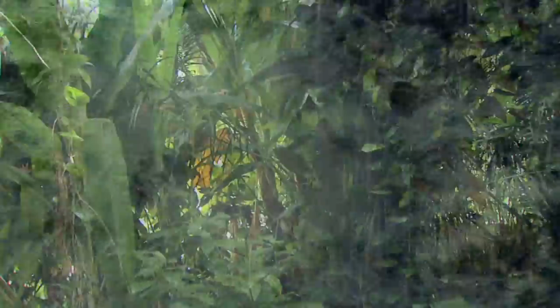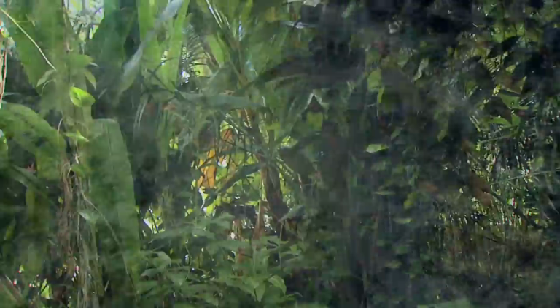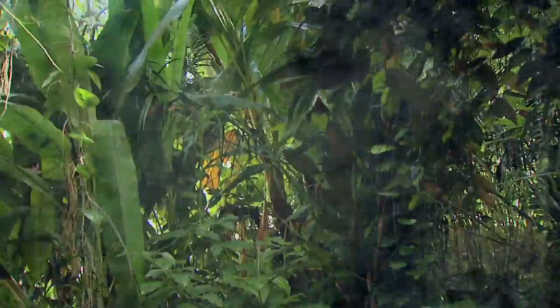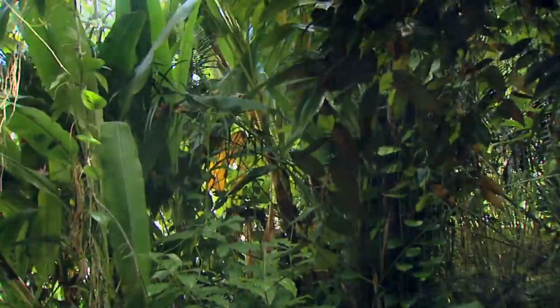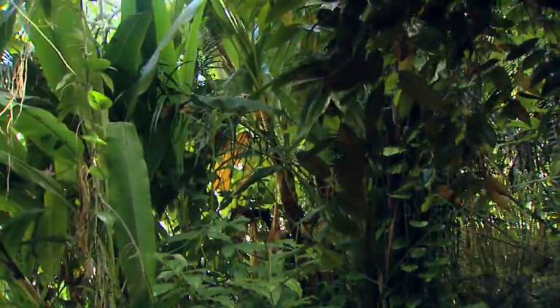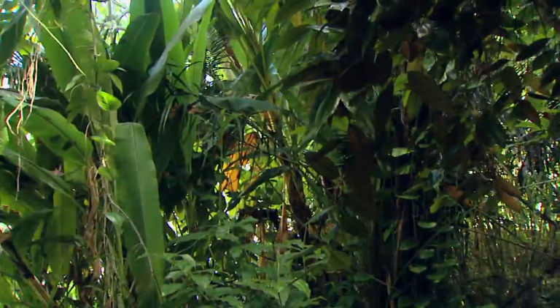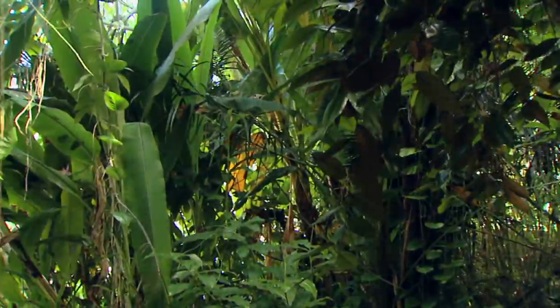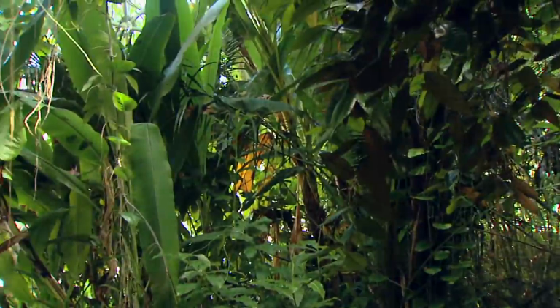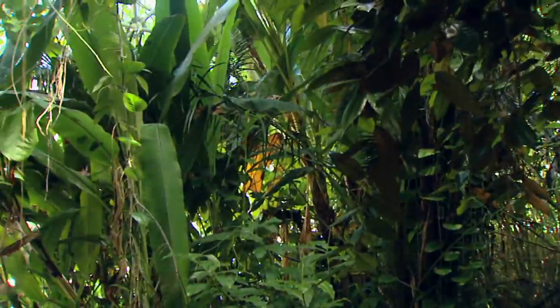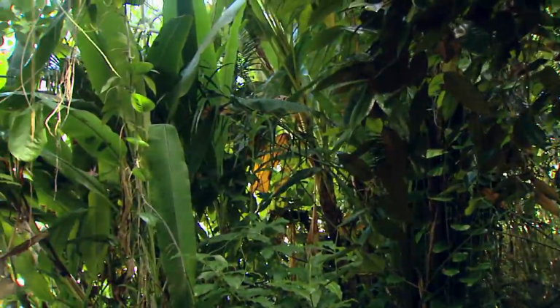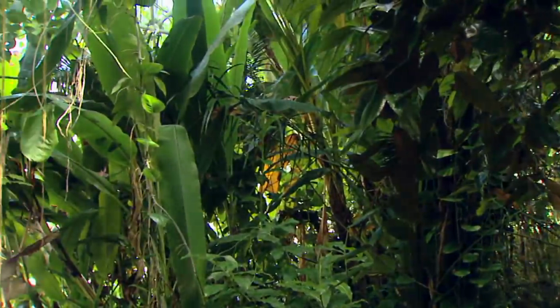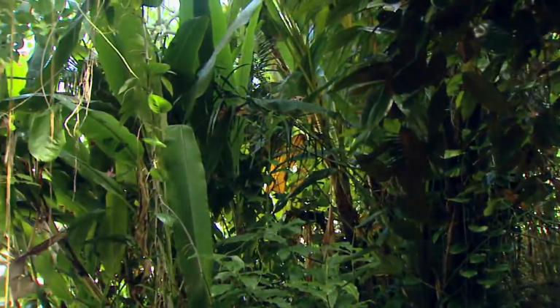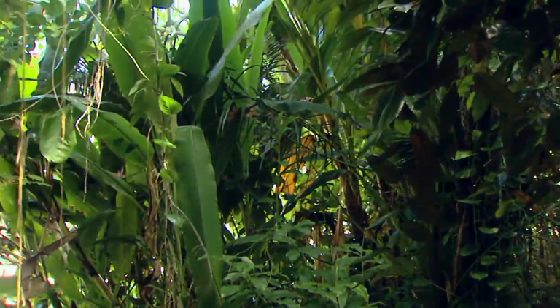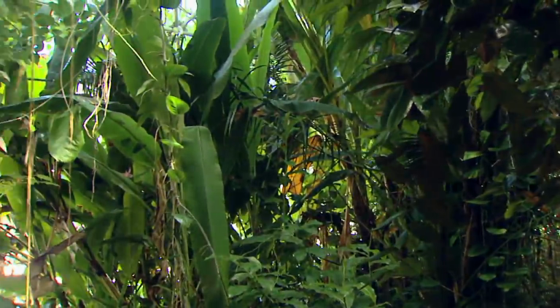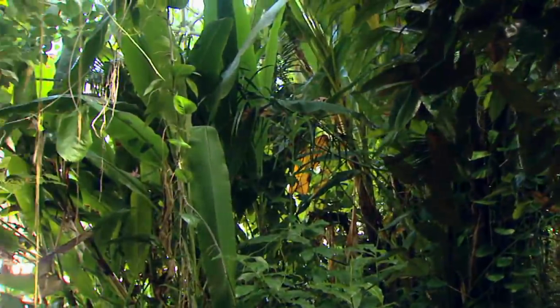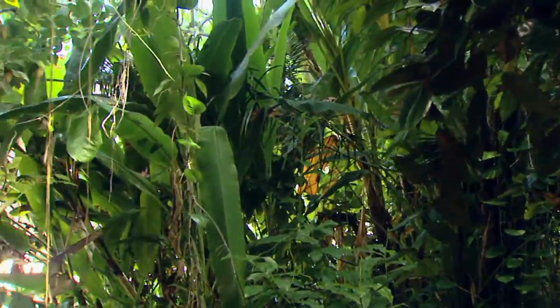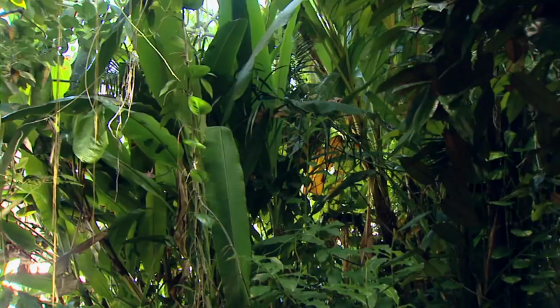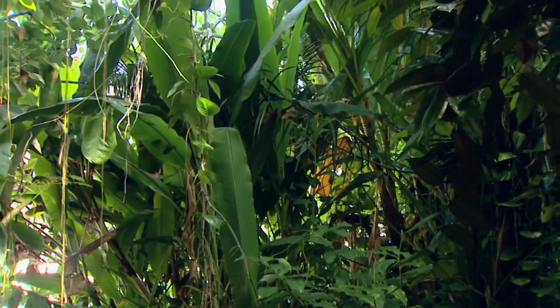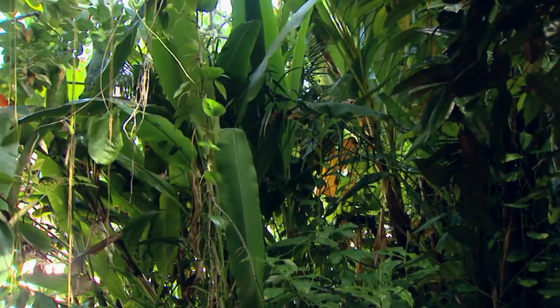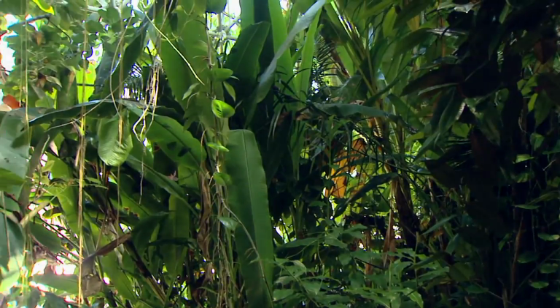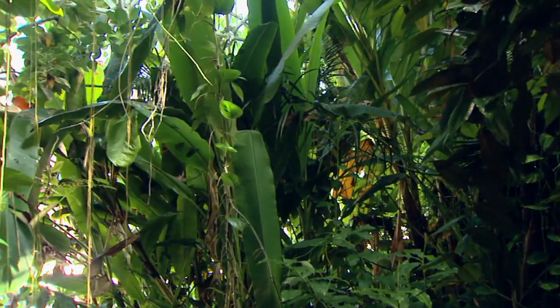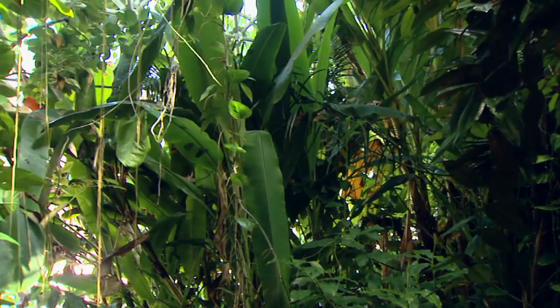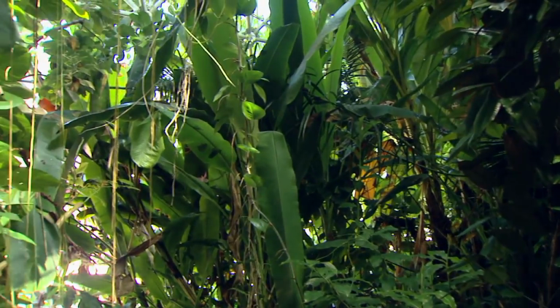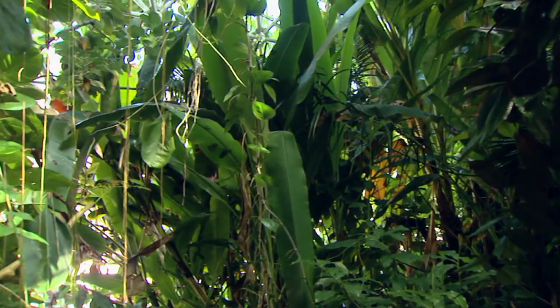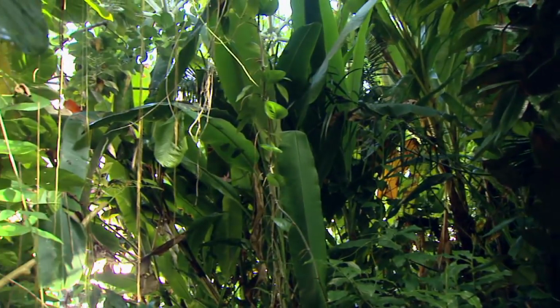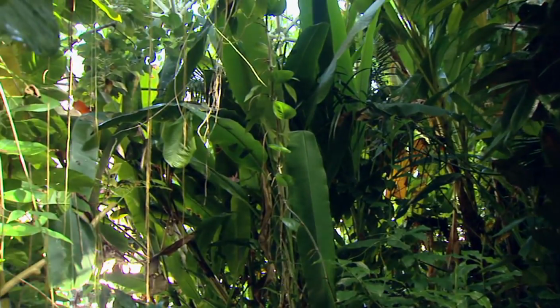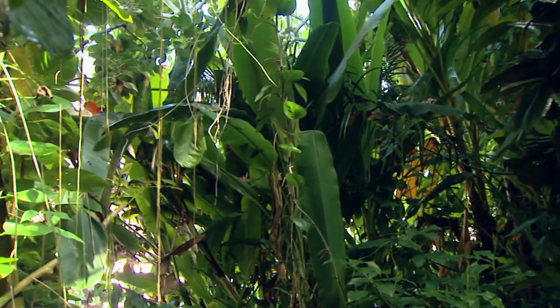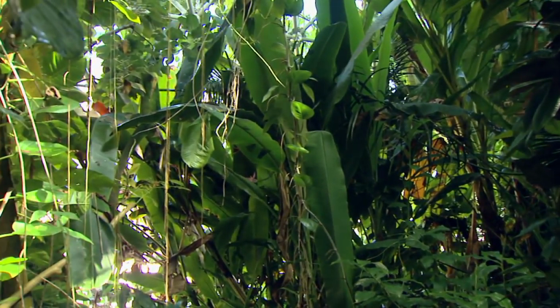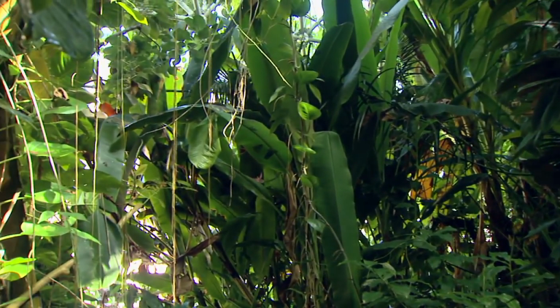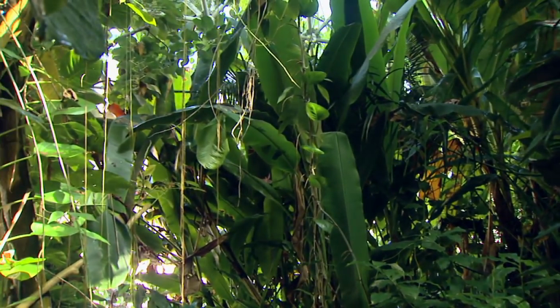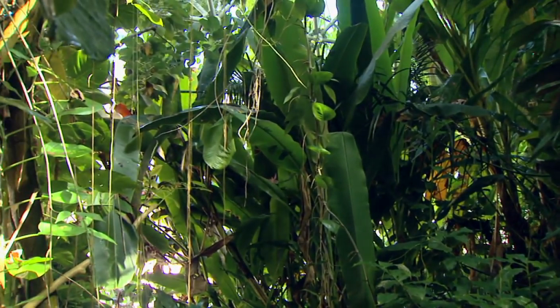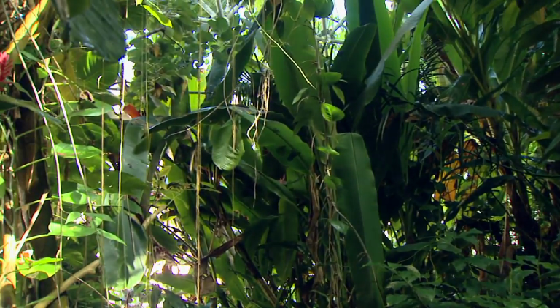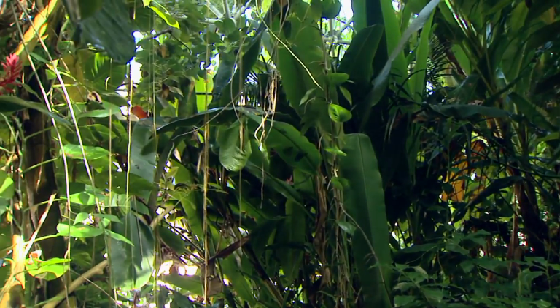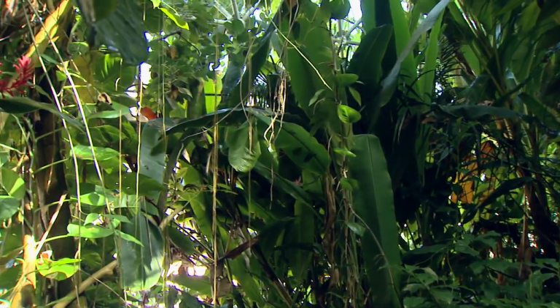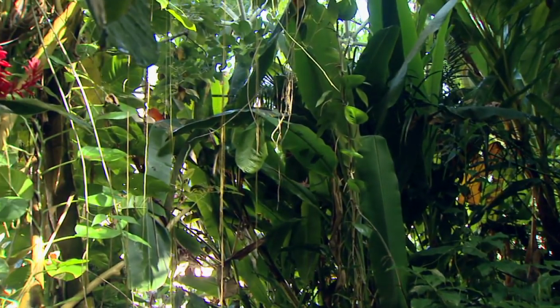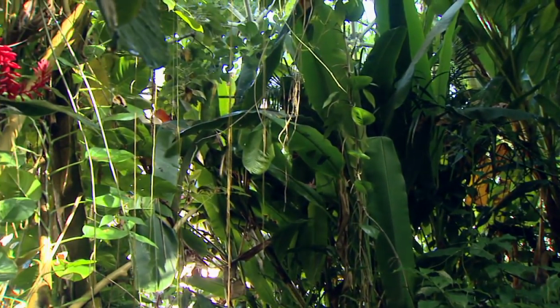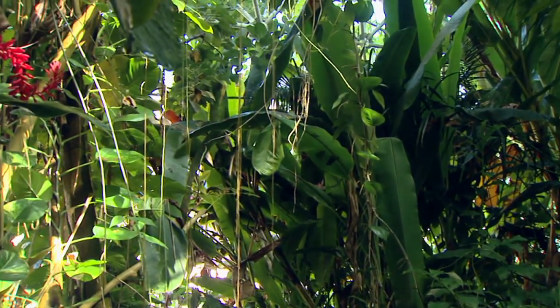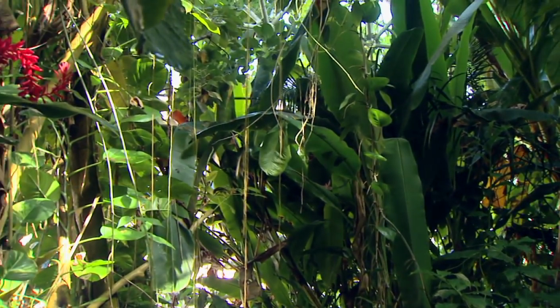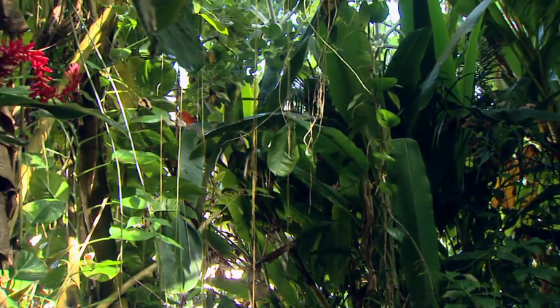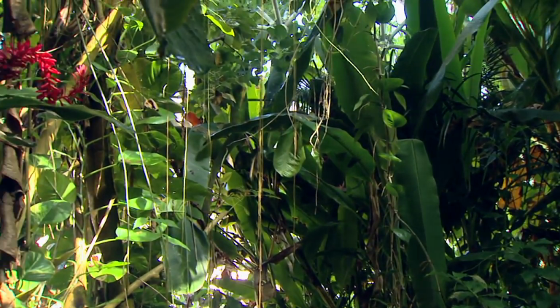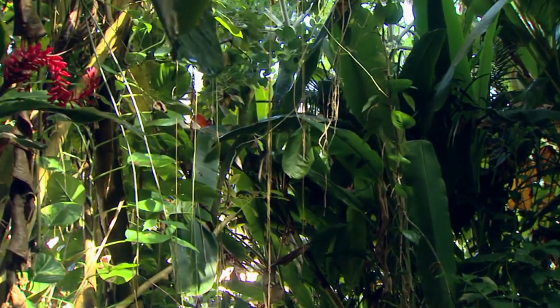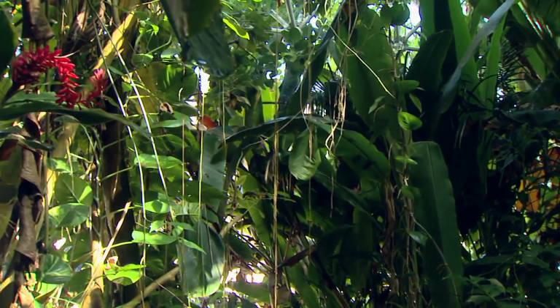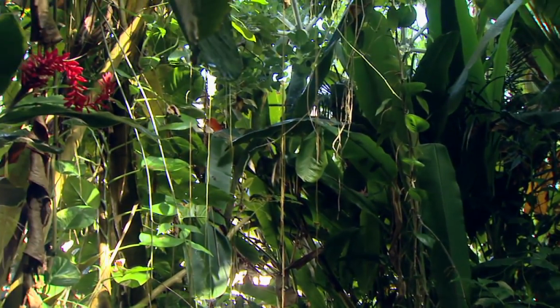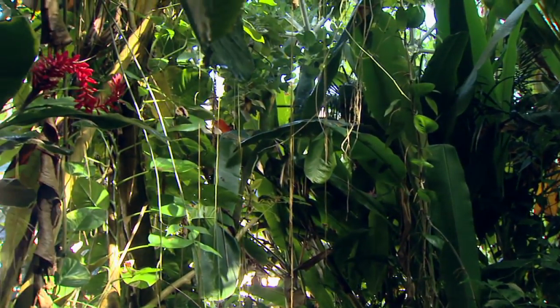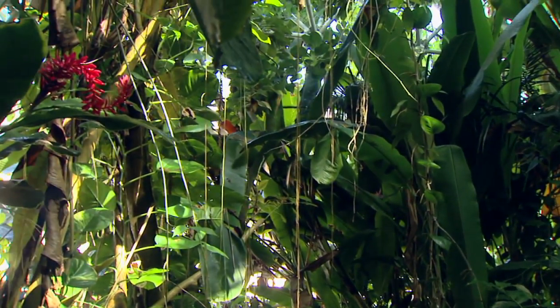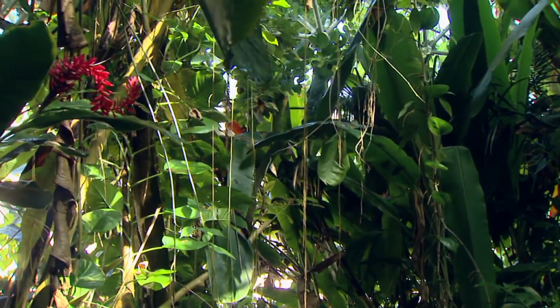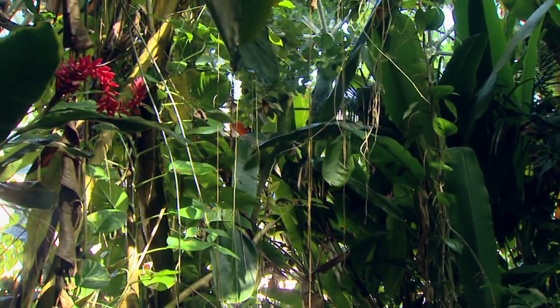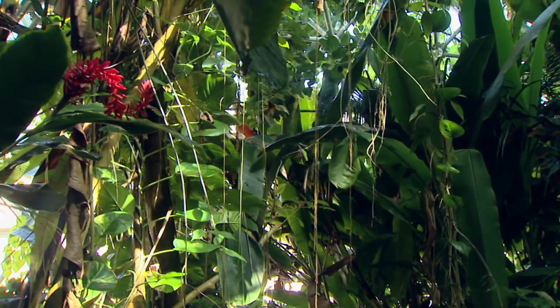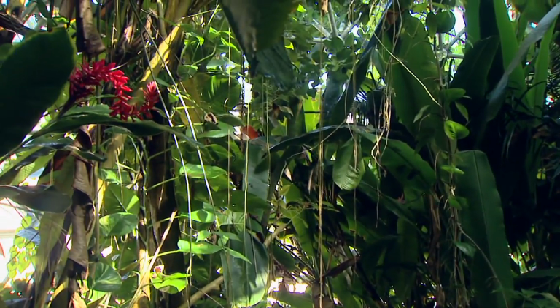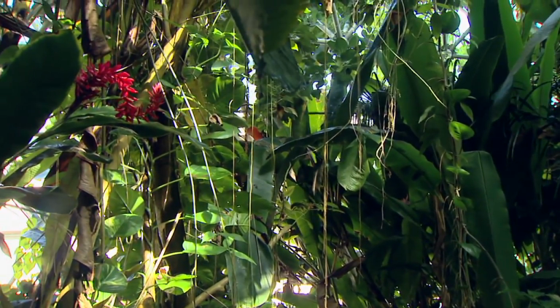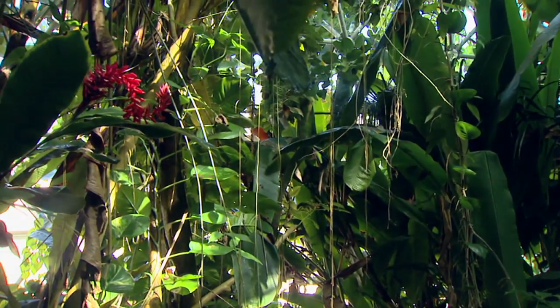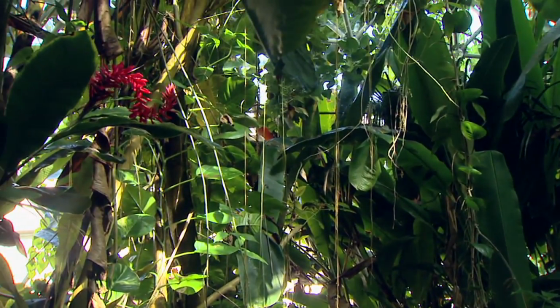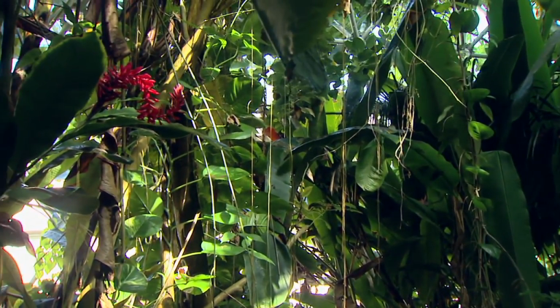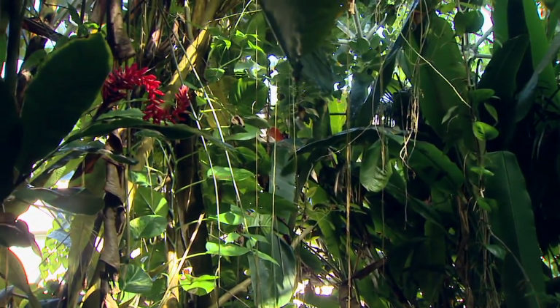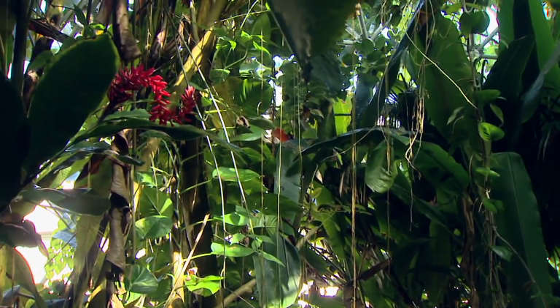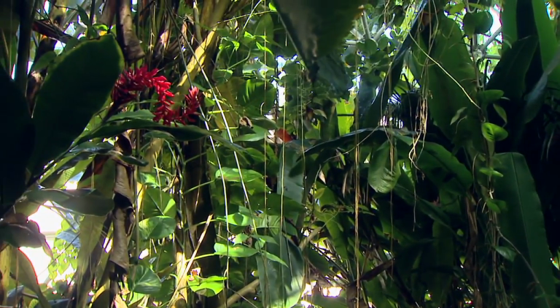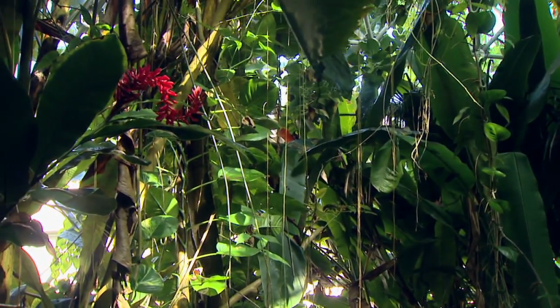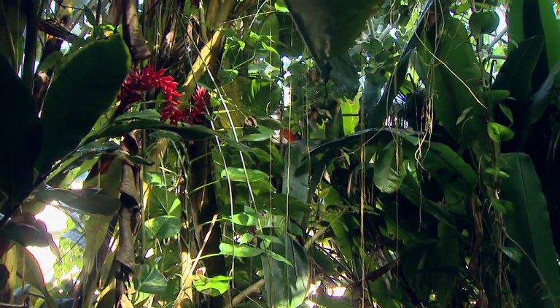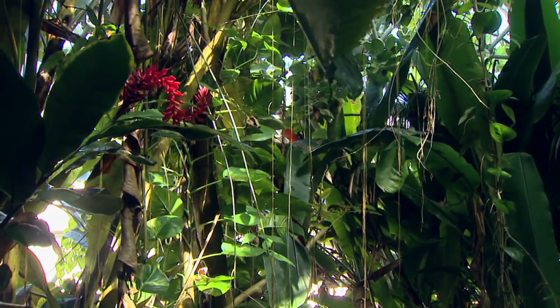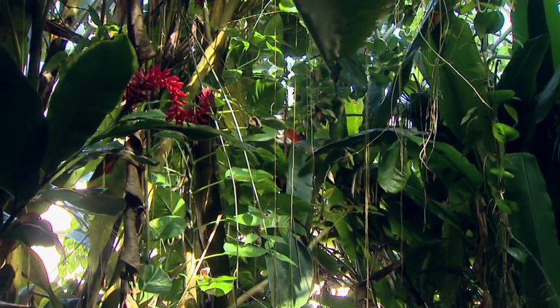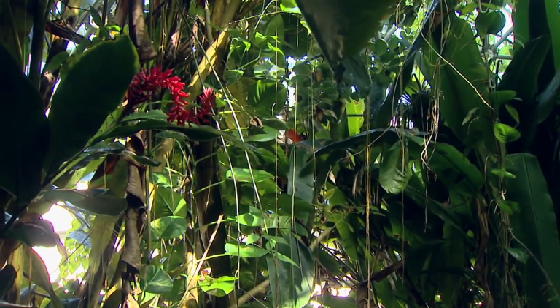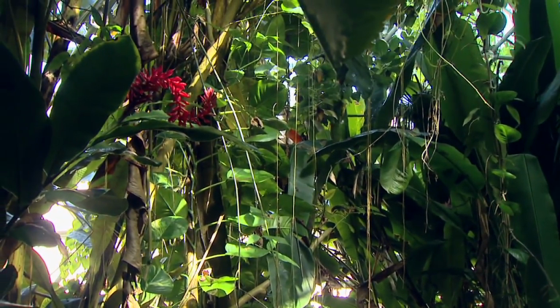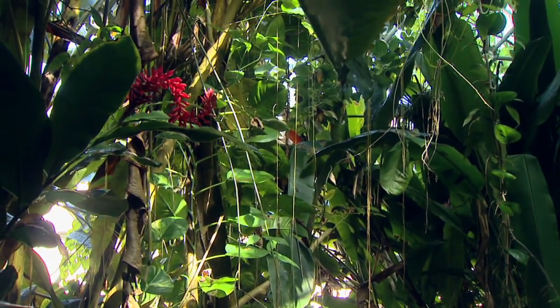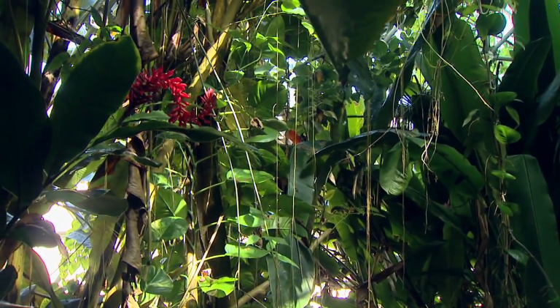It's a wonderful opportunity and a great tool. Thank you so much for sharing the rainforest. Glad to have you here.